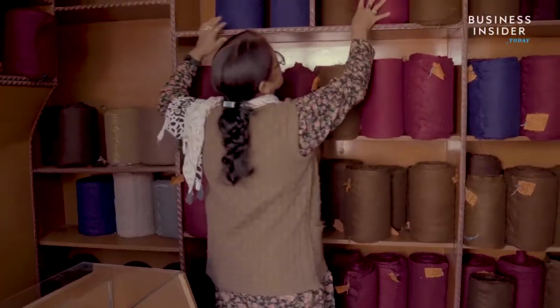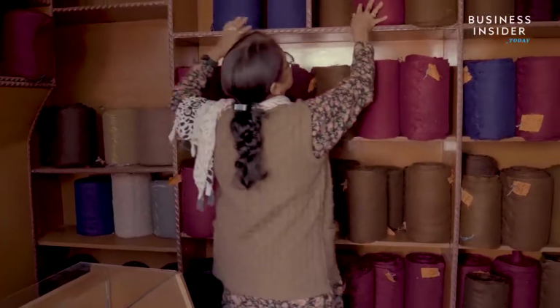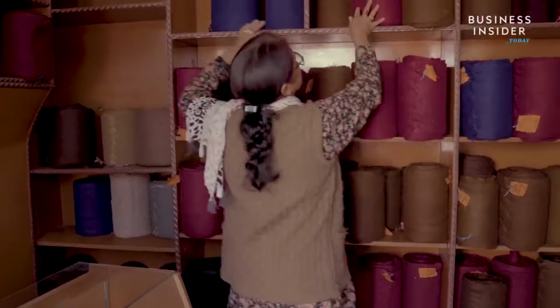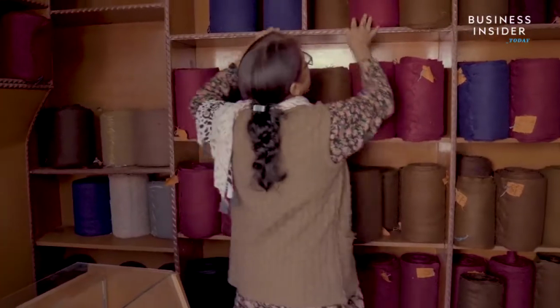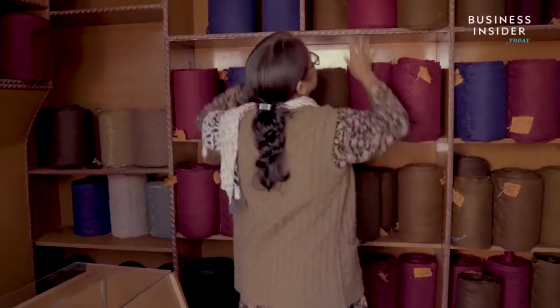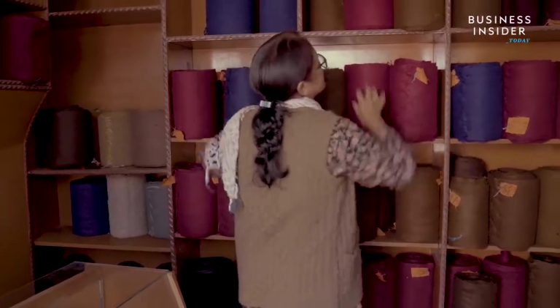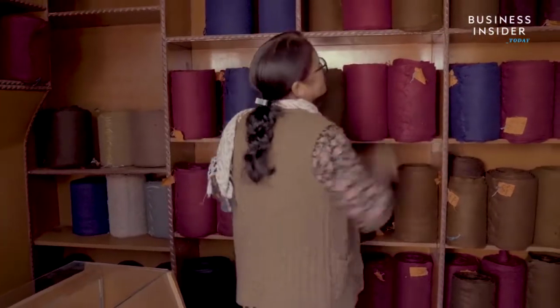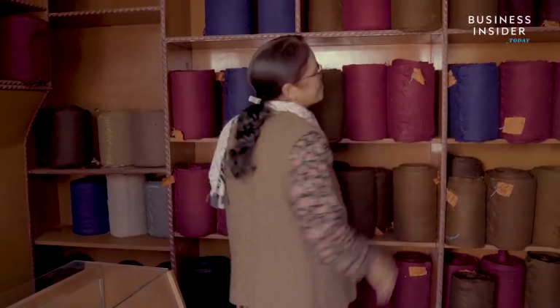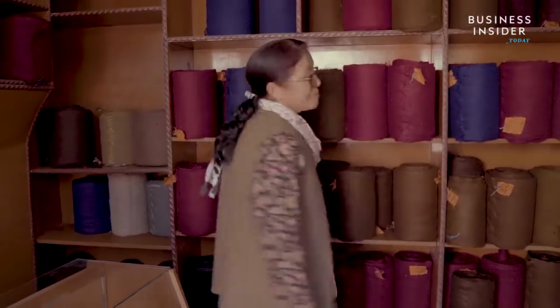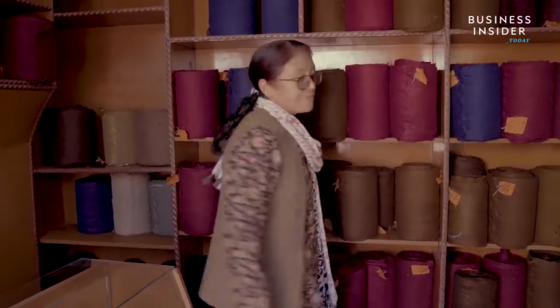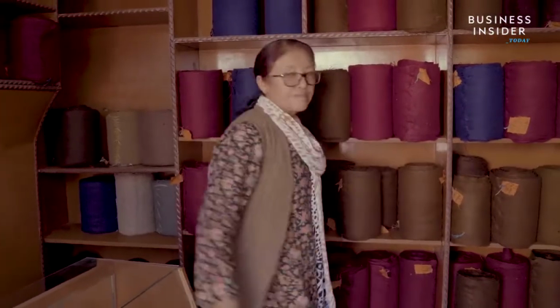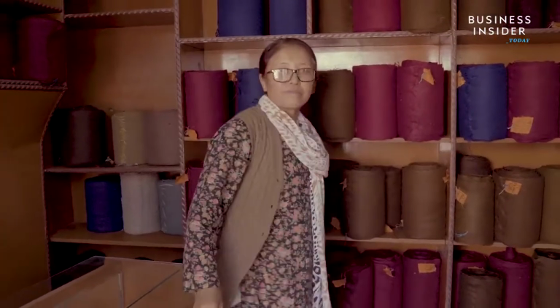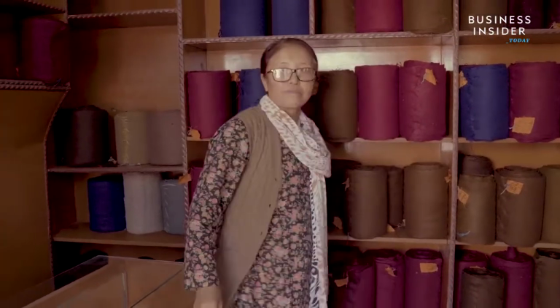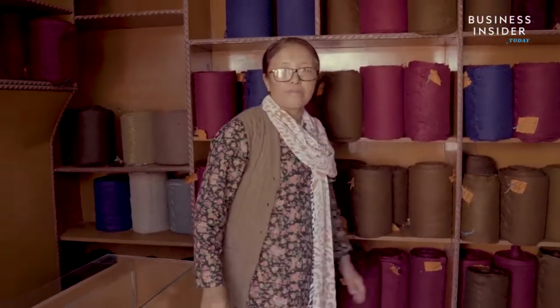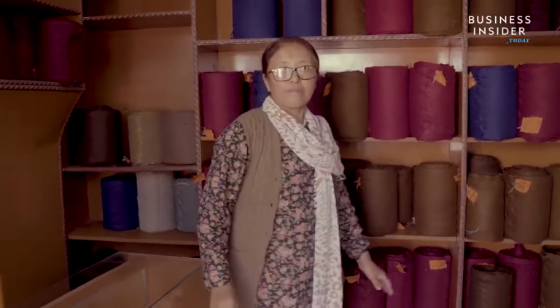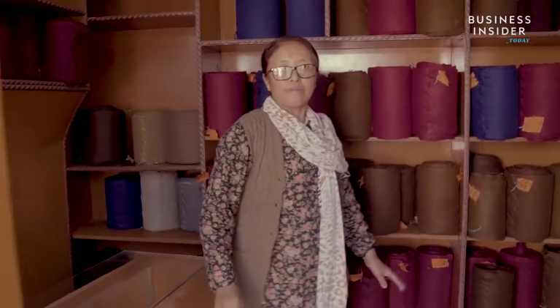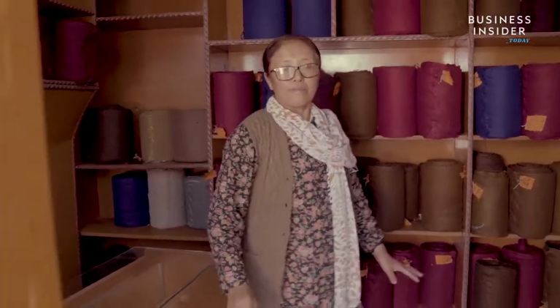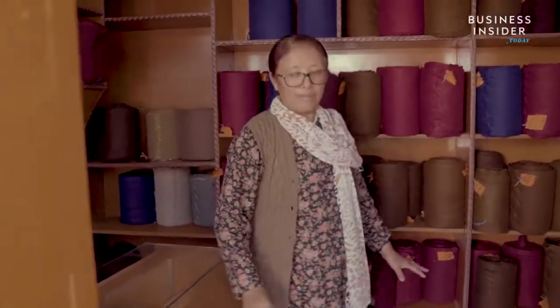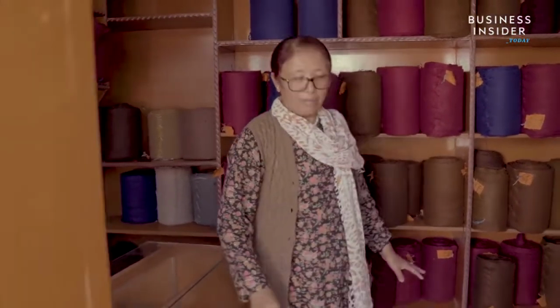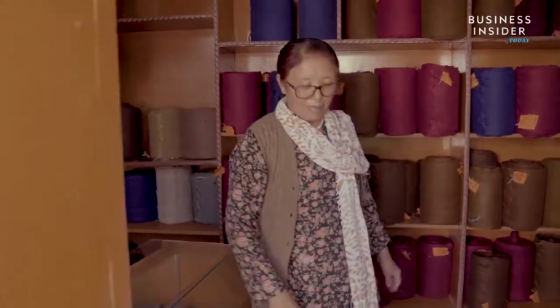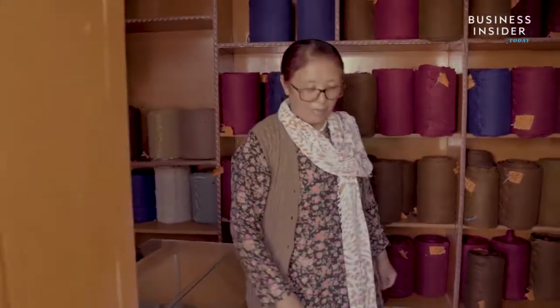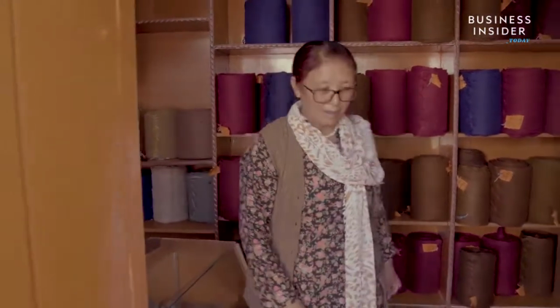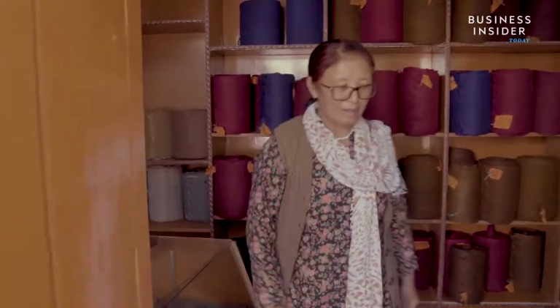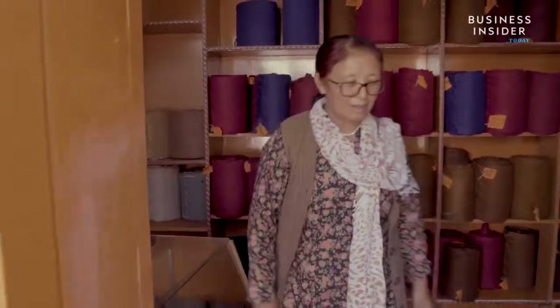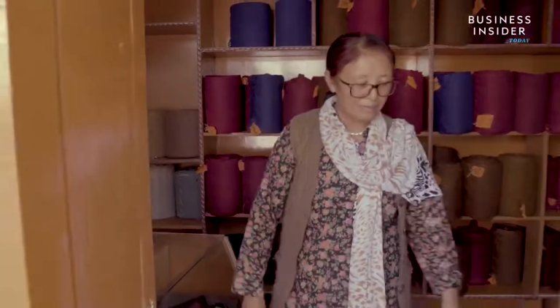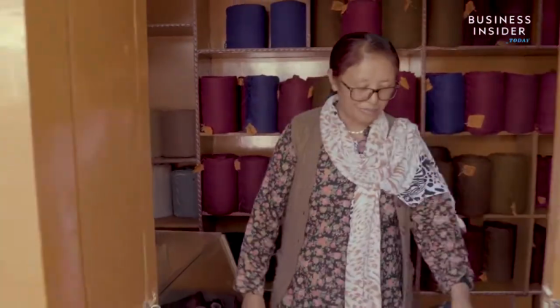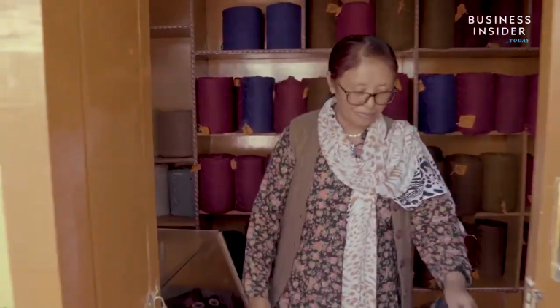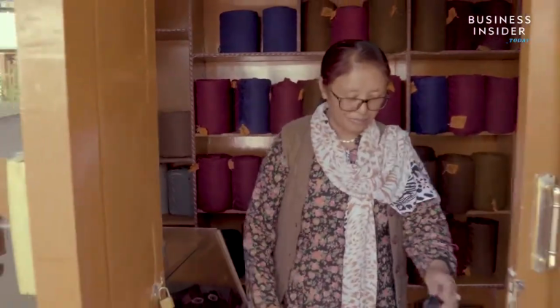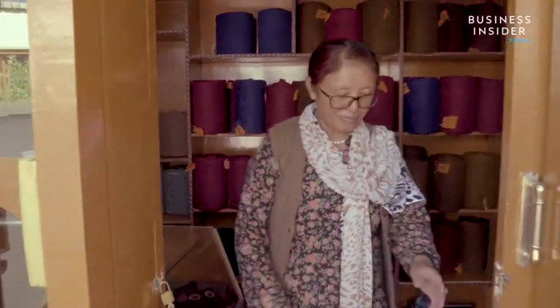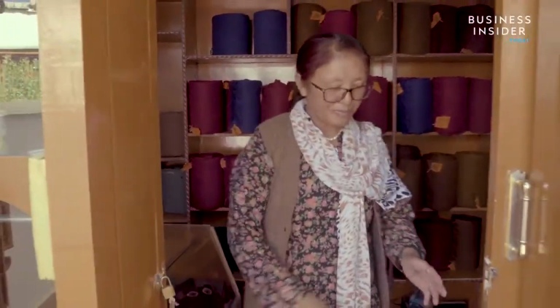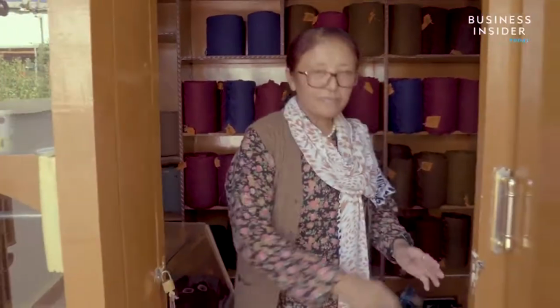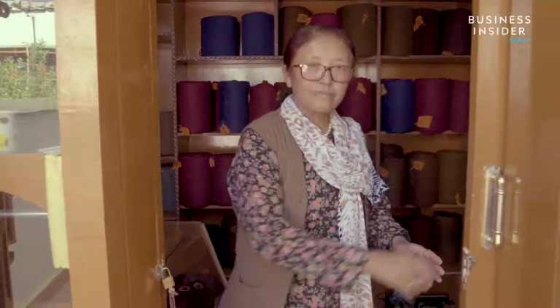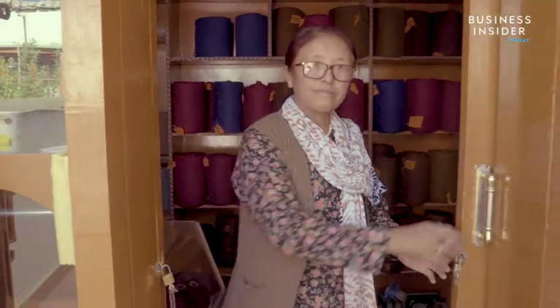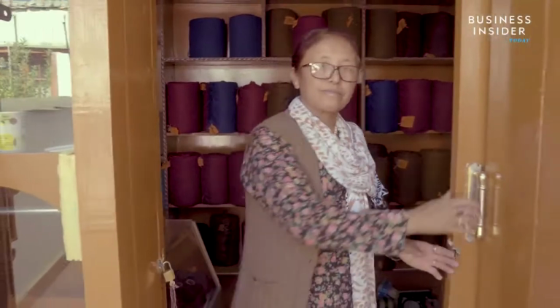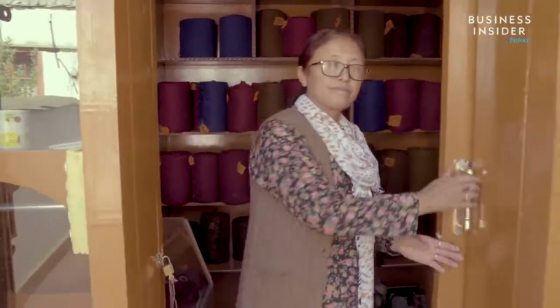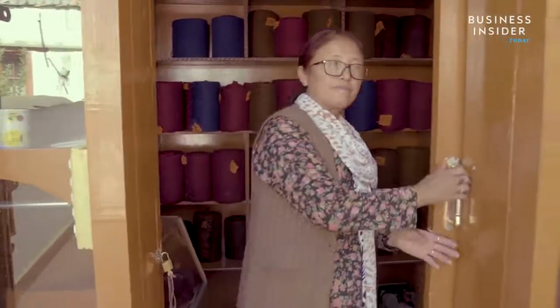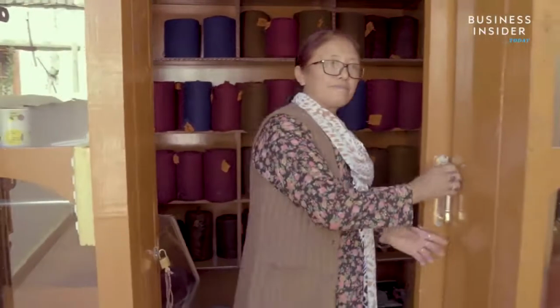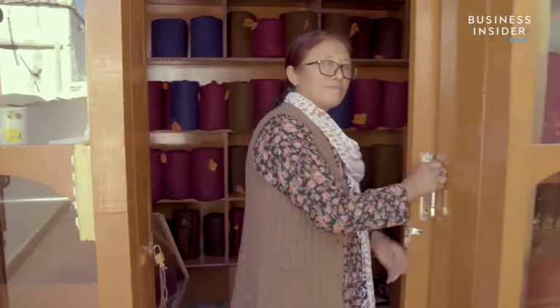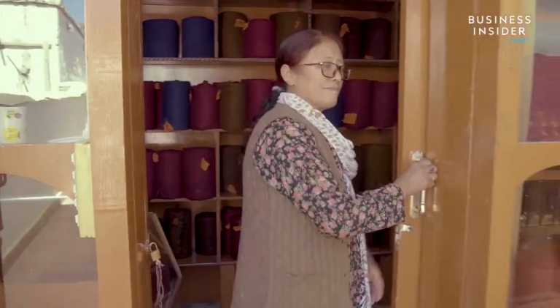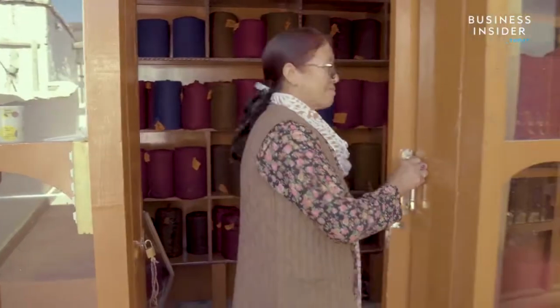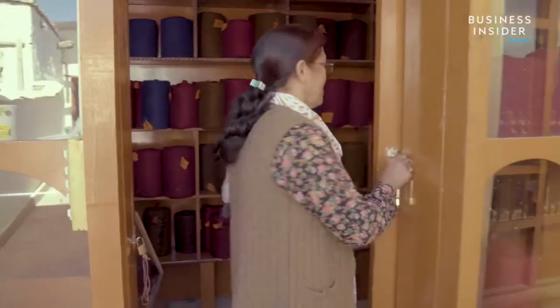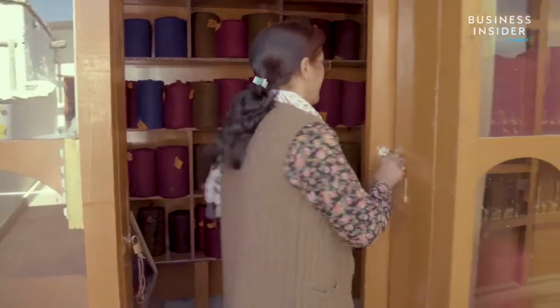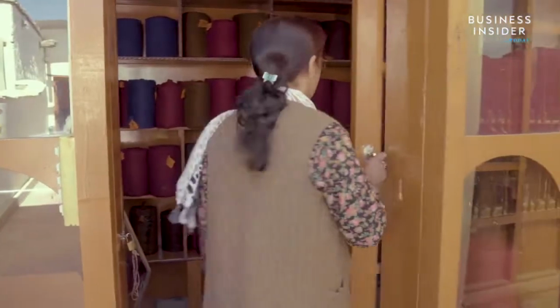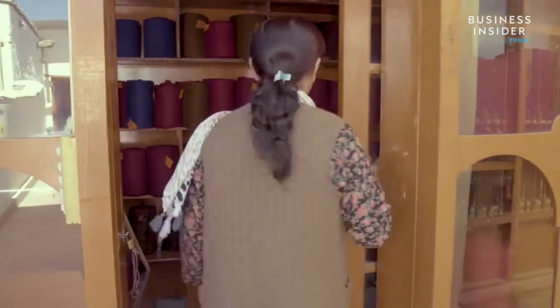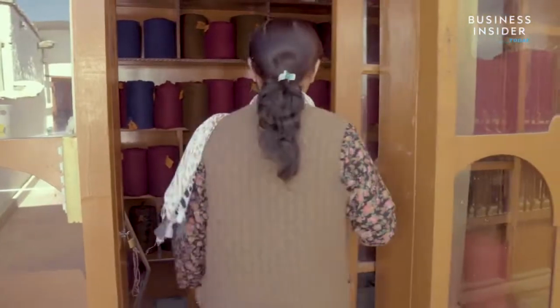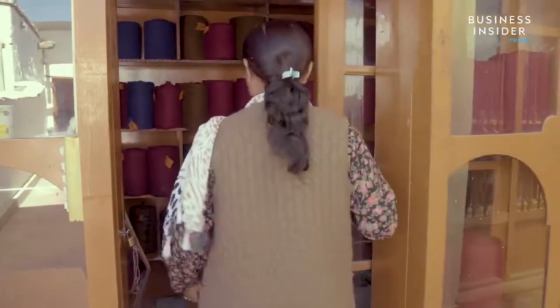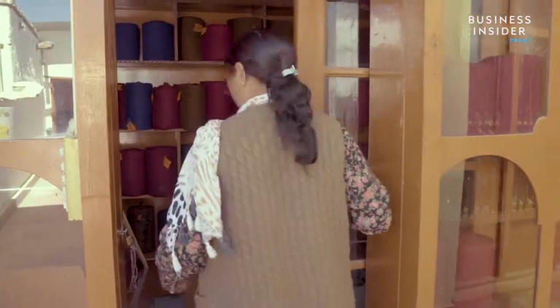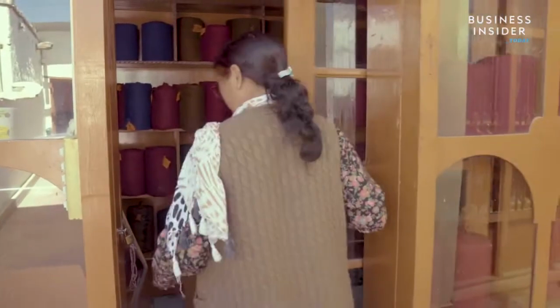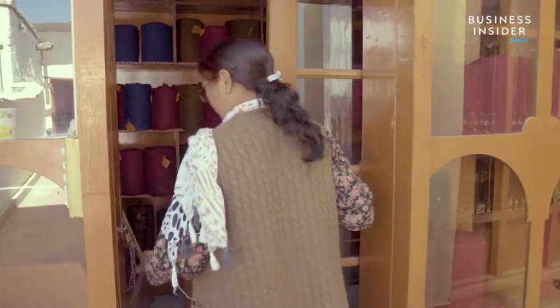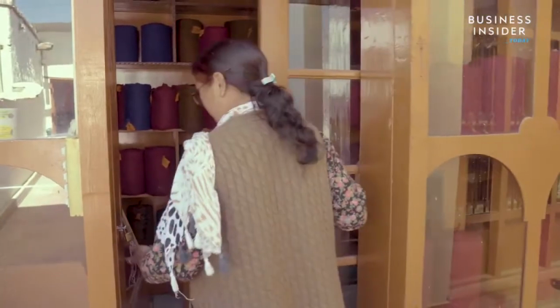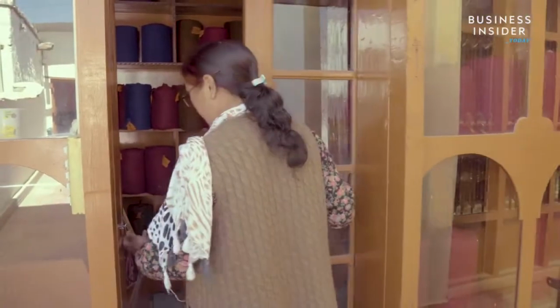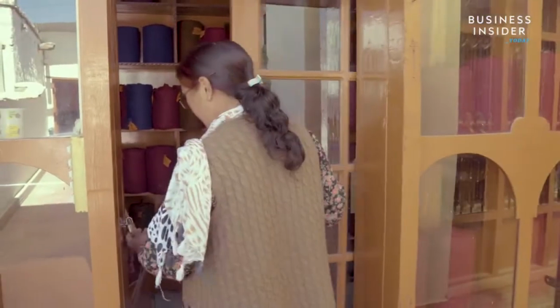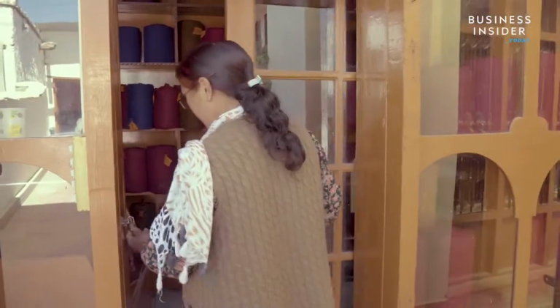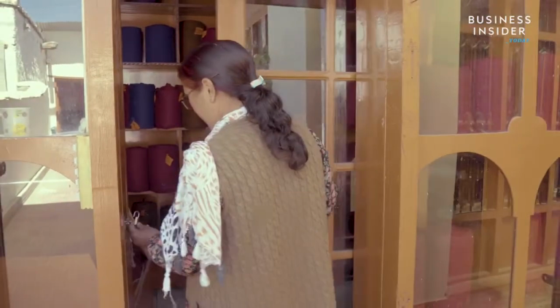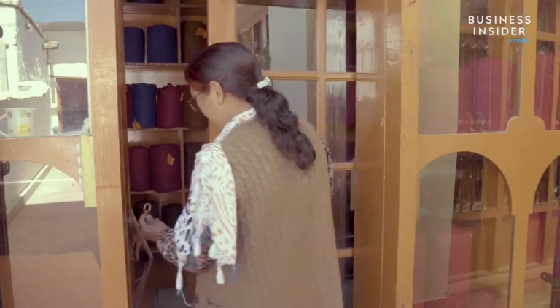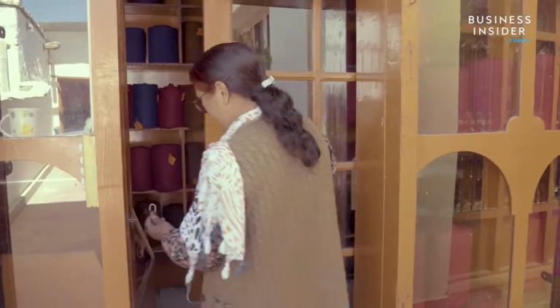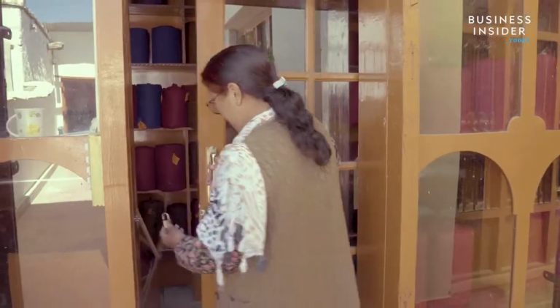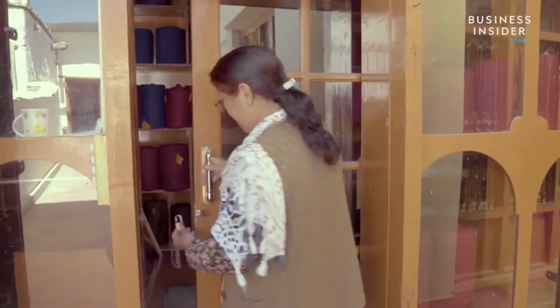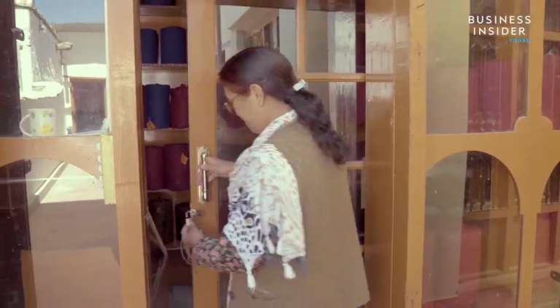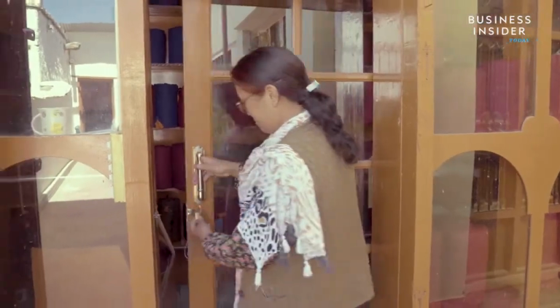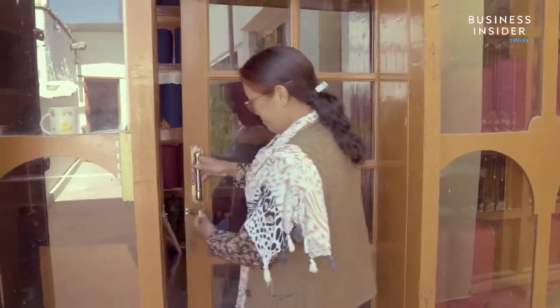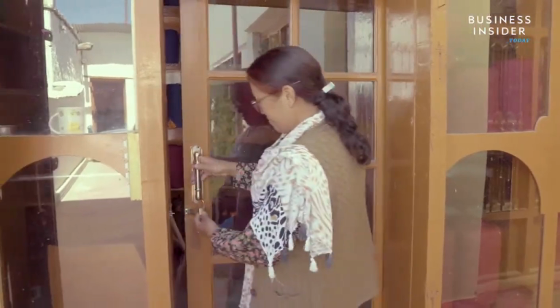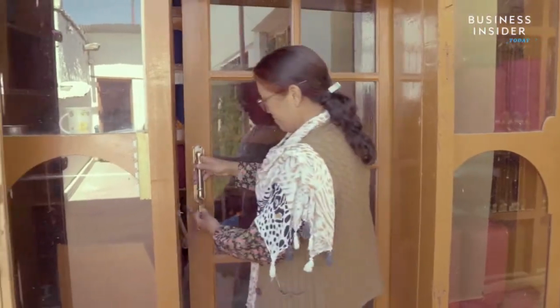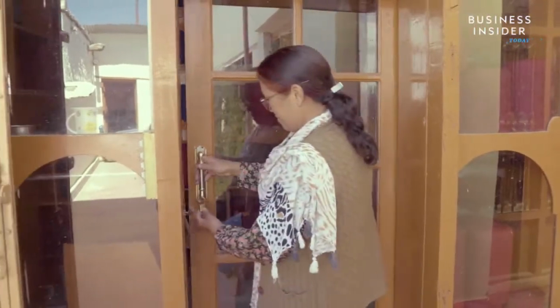Despite the grueling work, Sonam sustains a livelihood for herself and the women she employs — and she's proud of it.